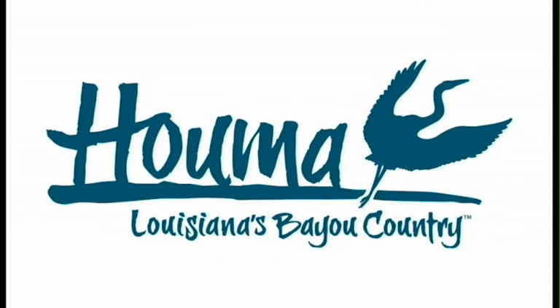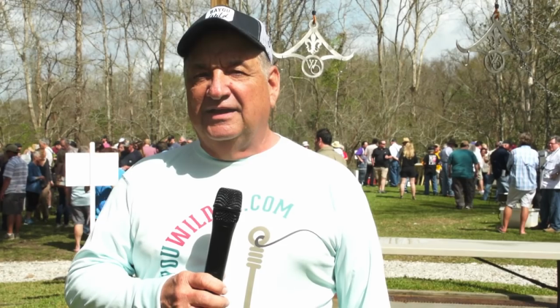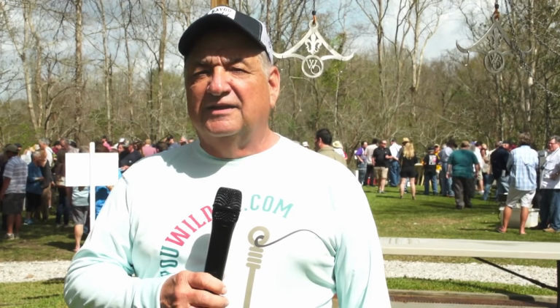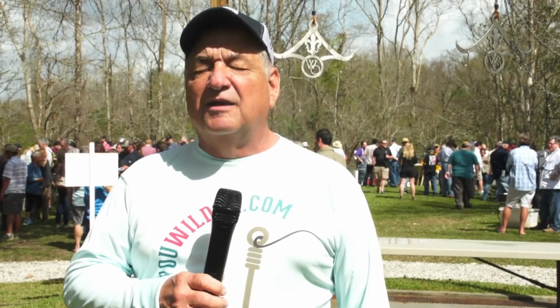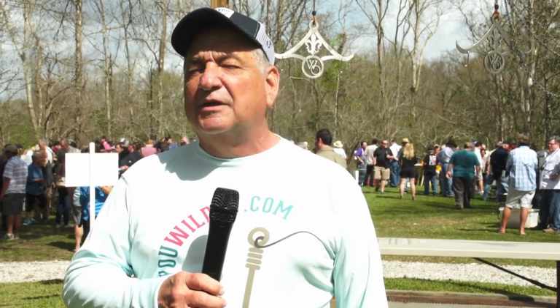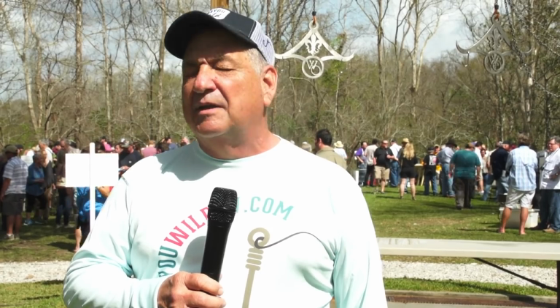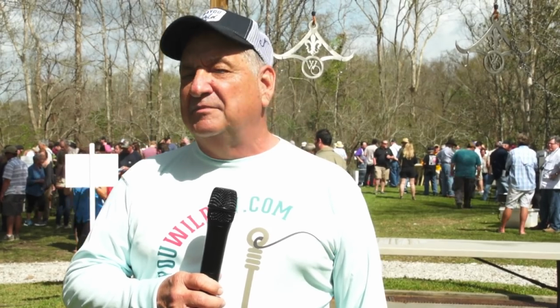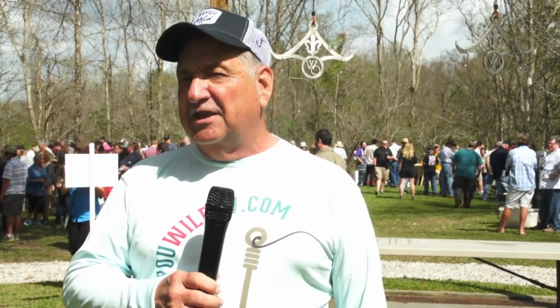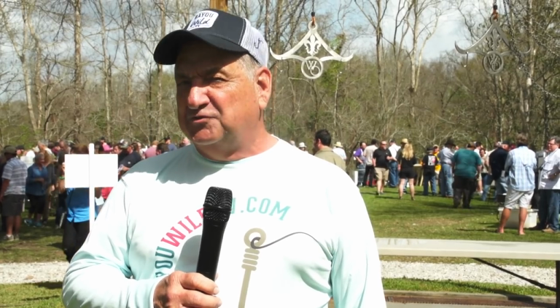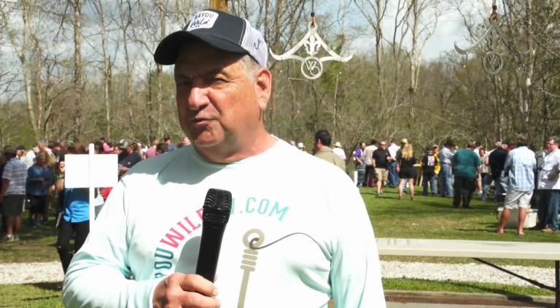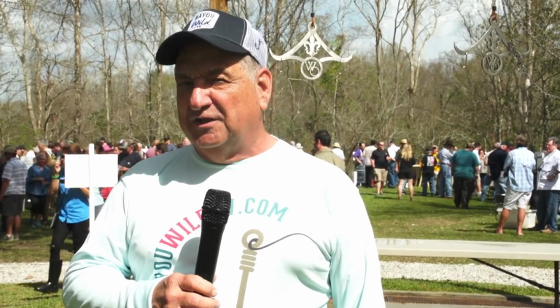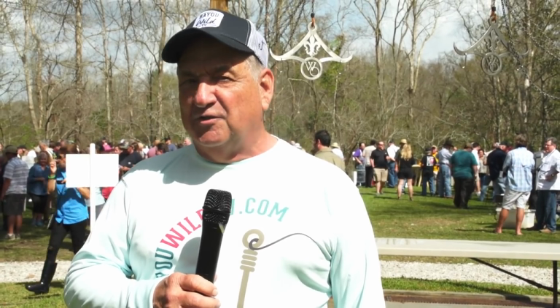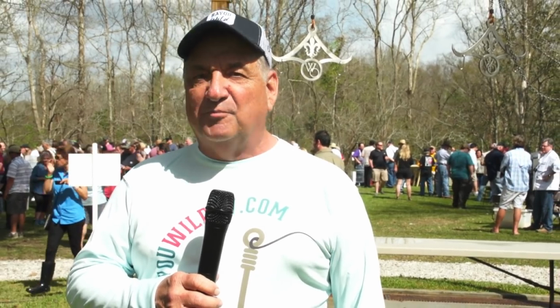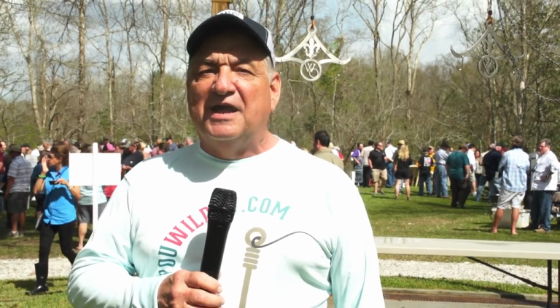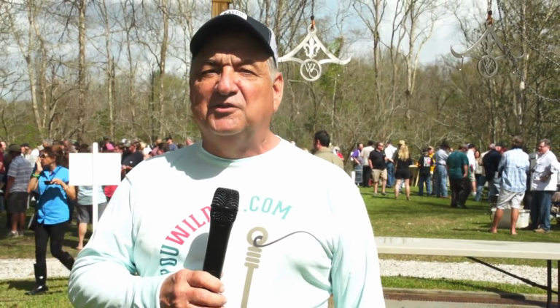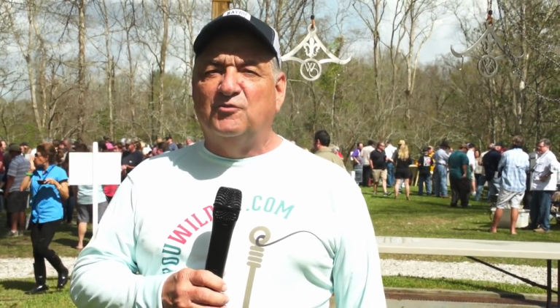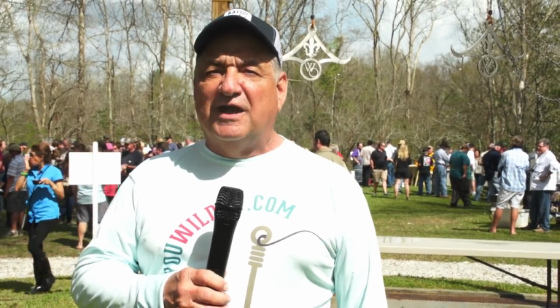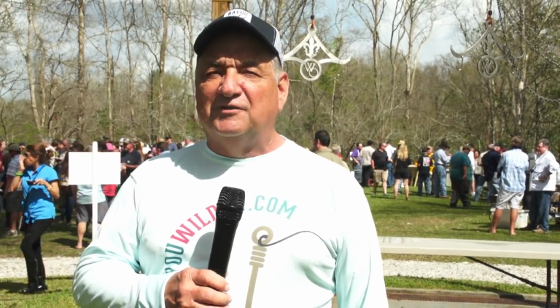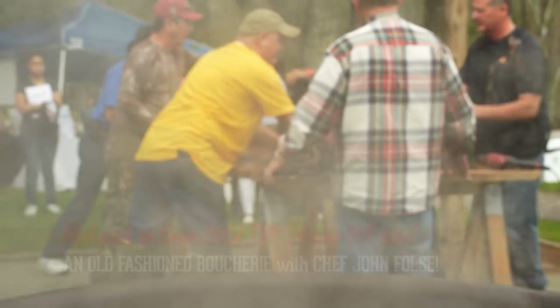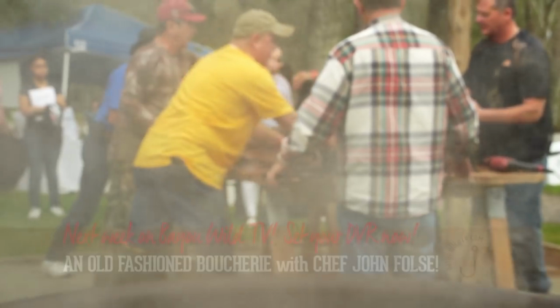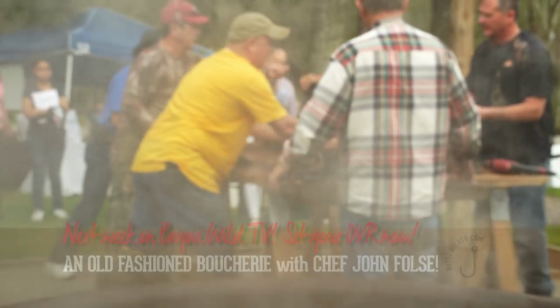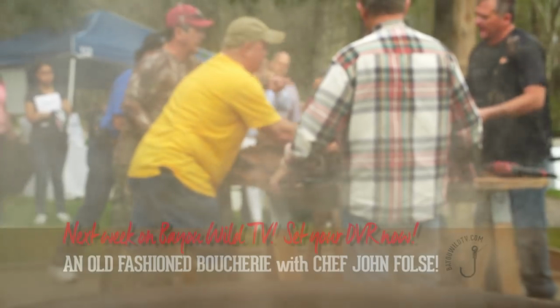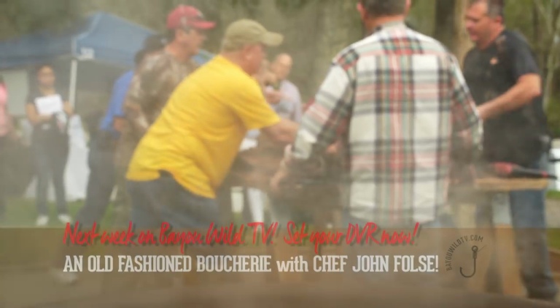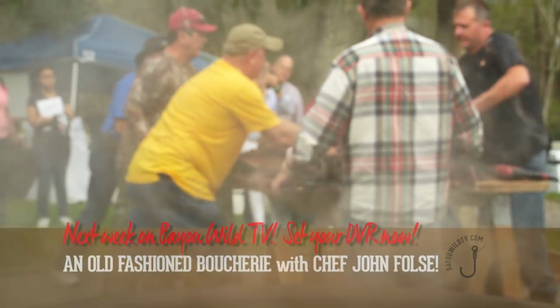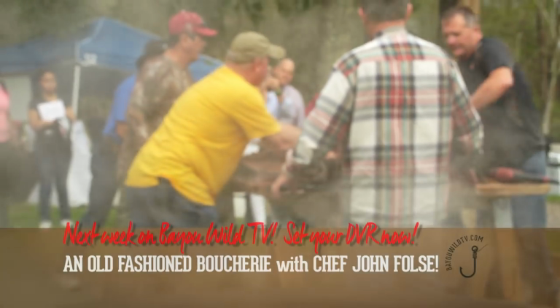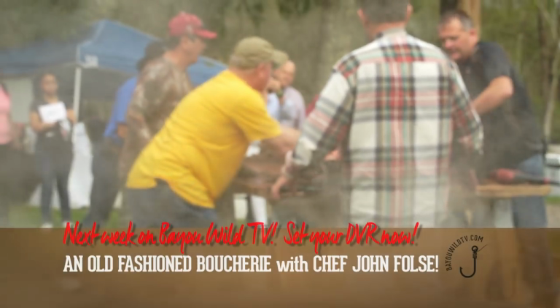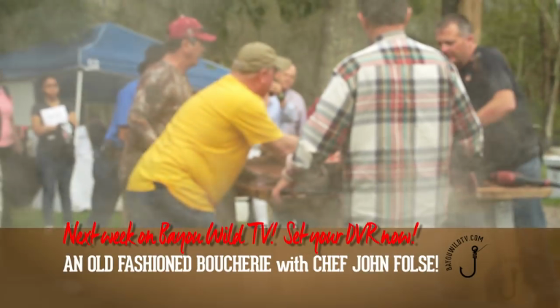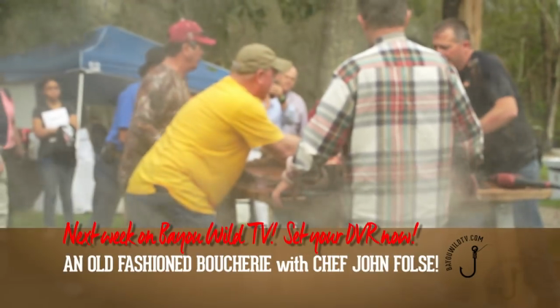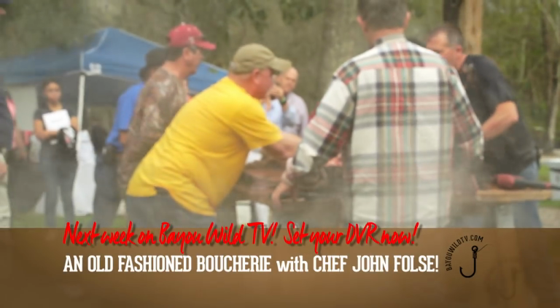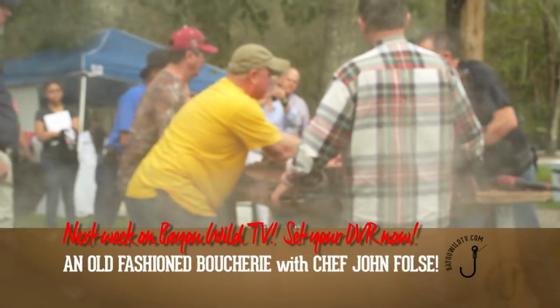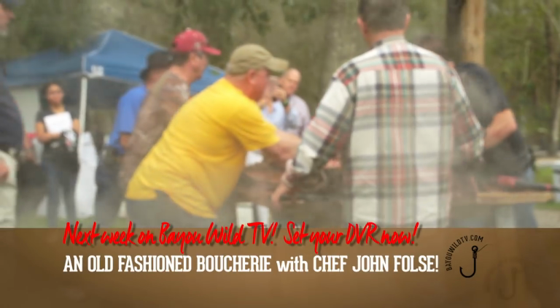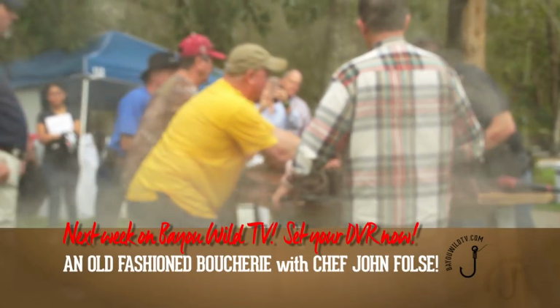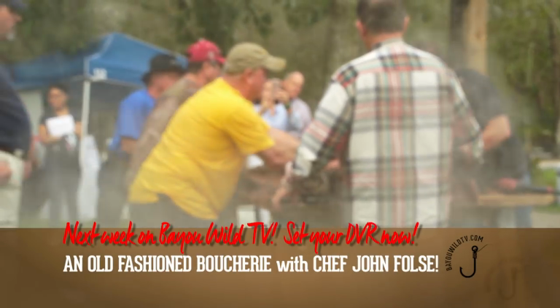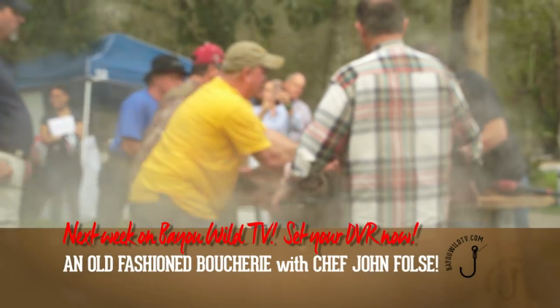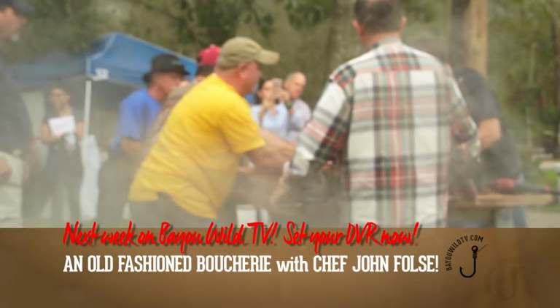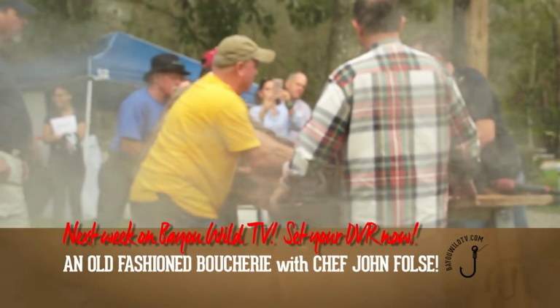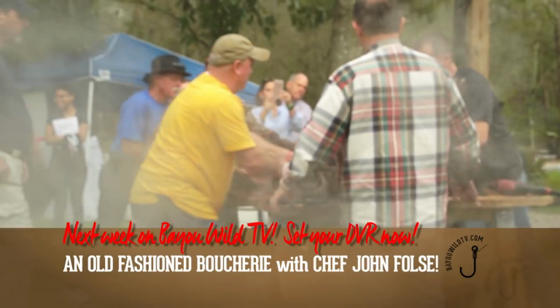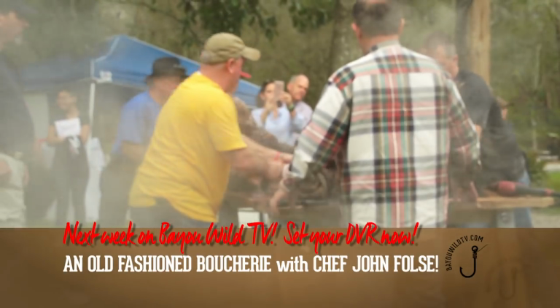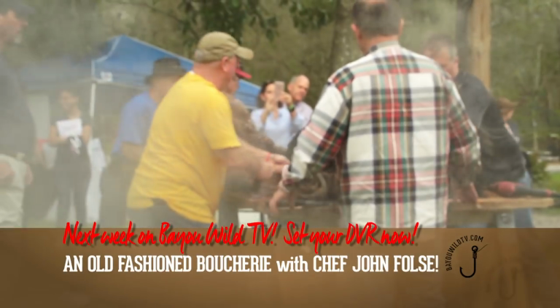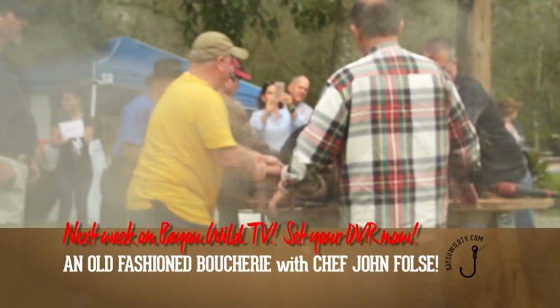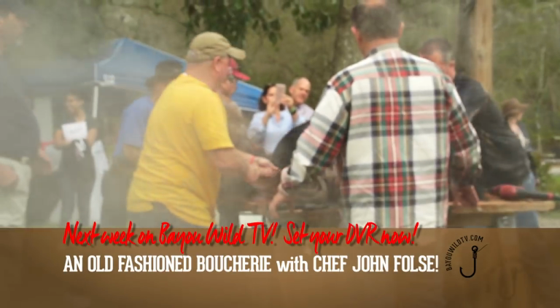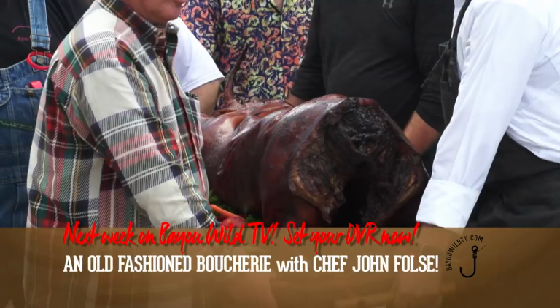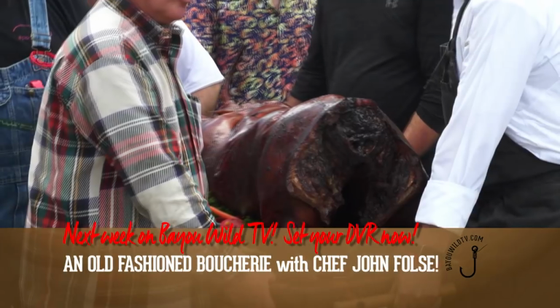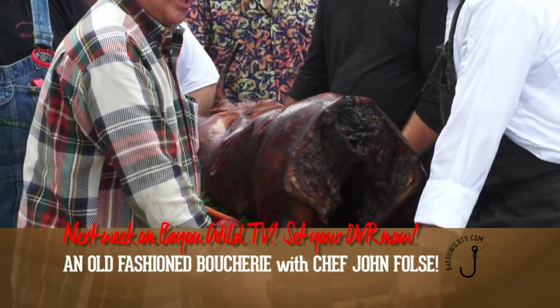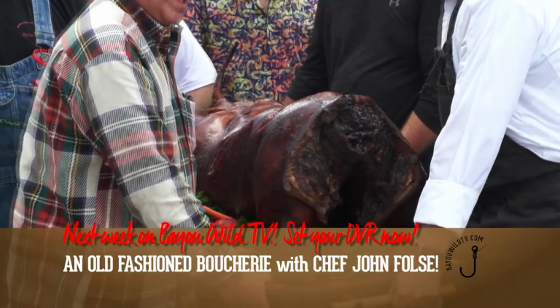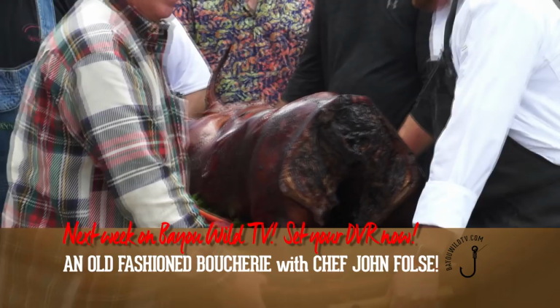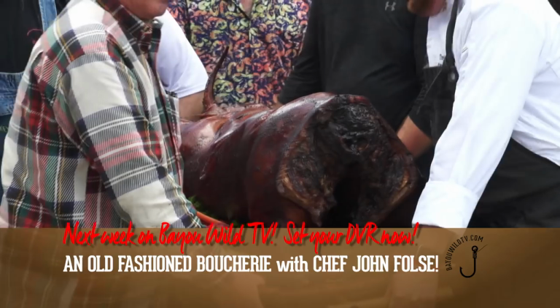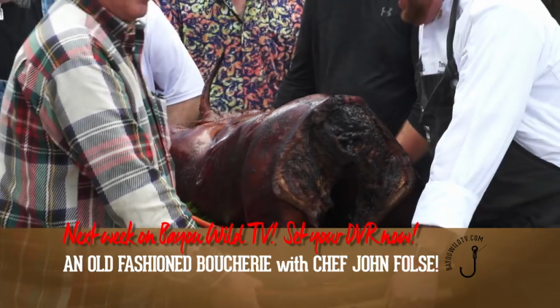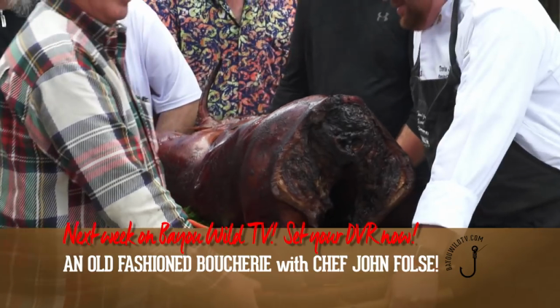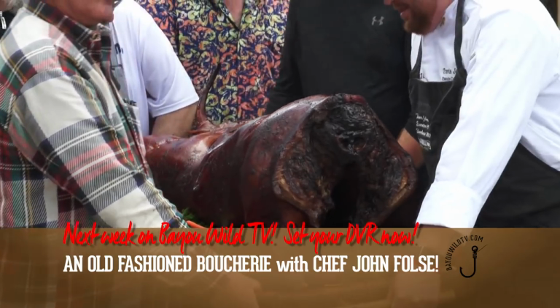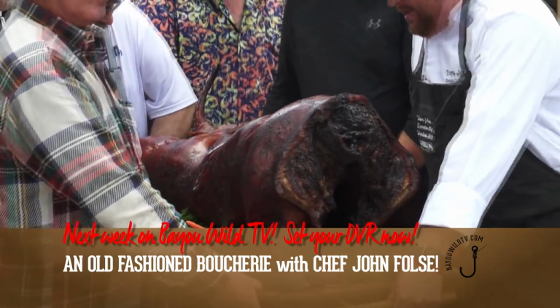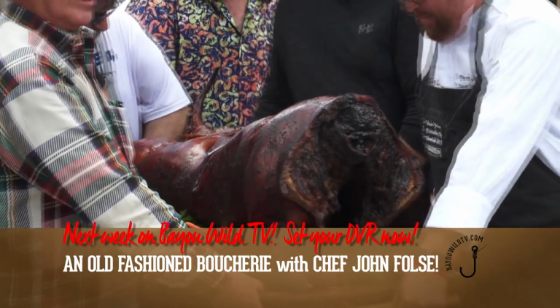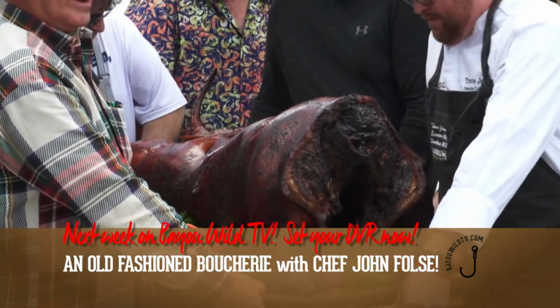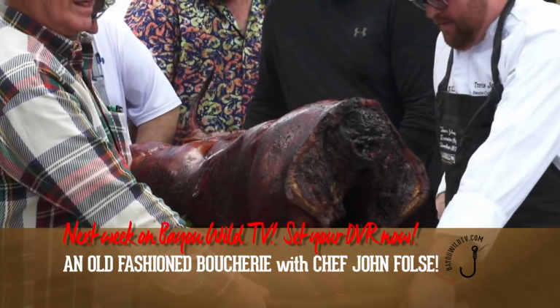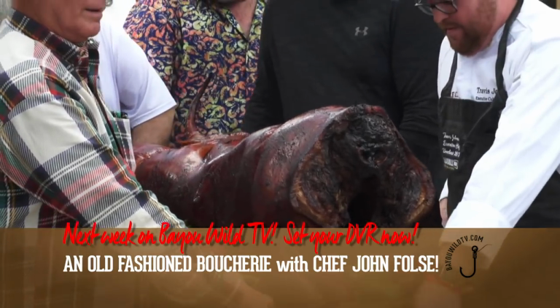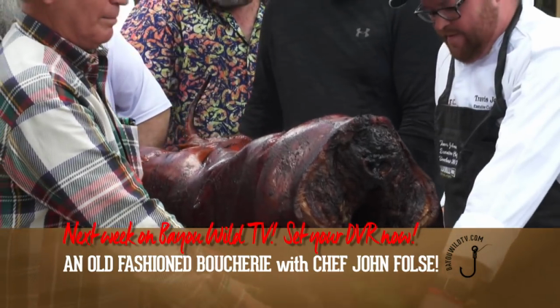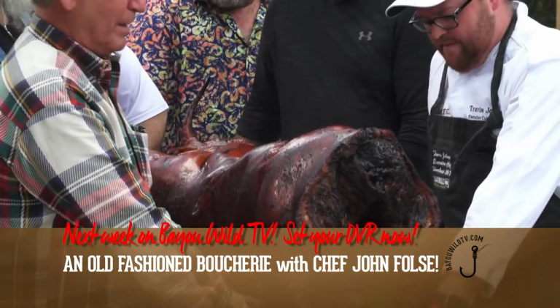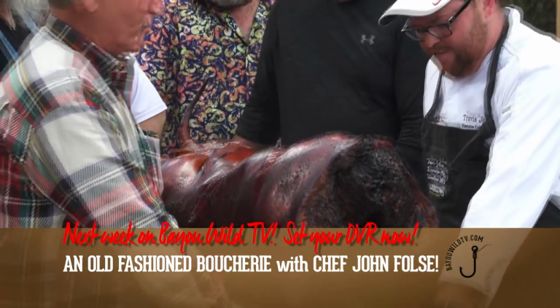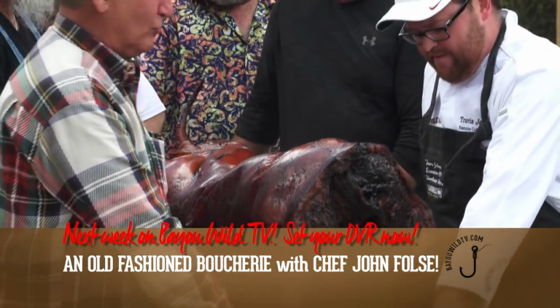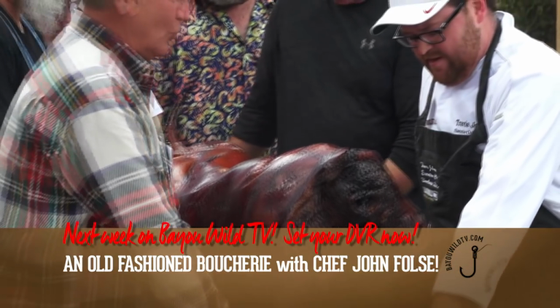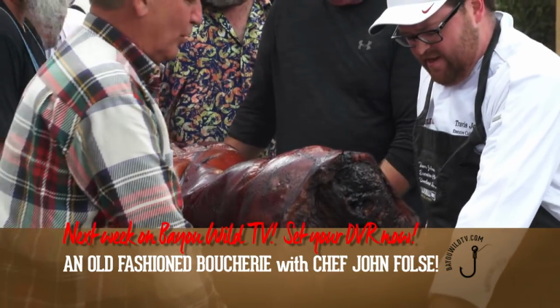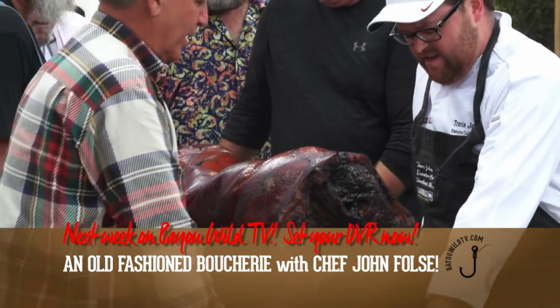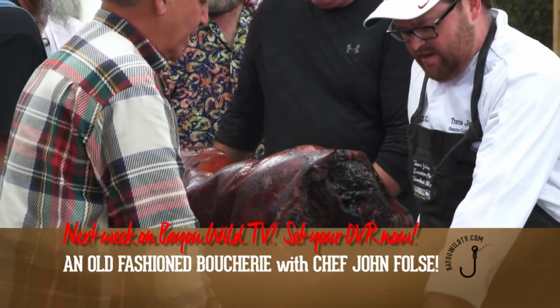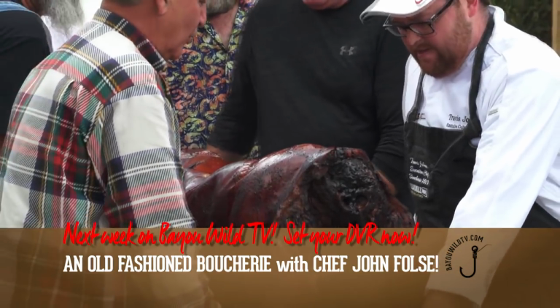Coming up next week on Bayou Wild TV, we join Chef John Foltz at White Oak Plantation in Baton Rouge for a boucherie.